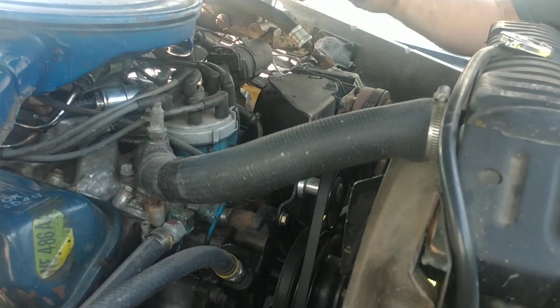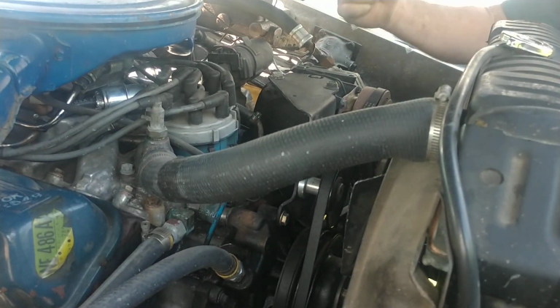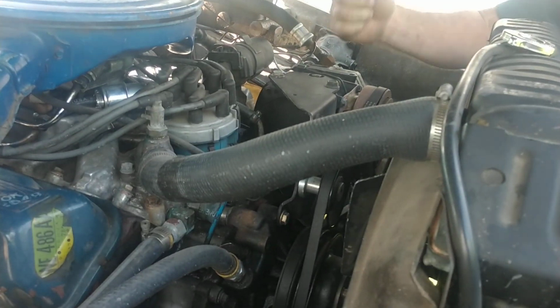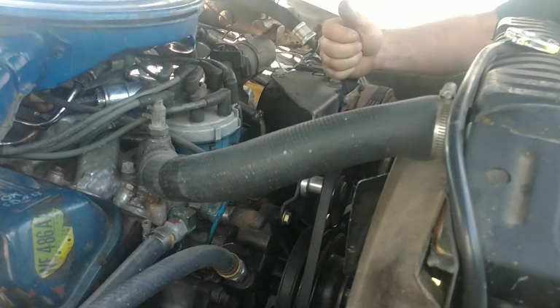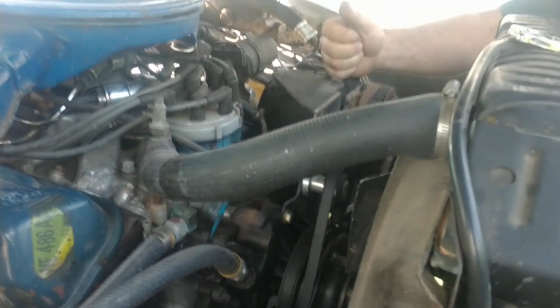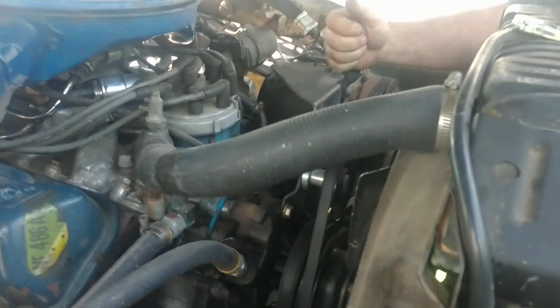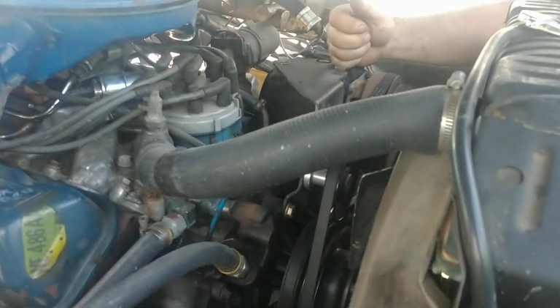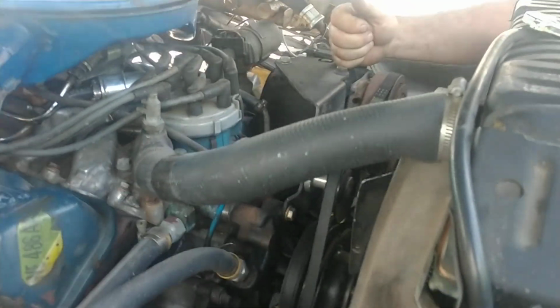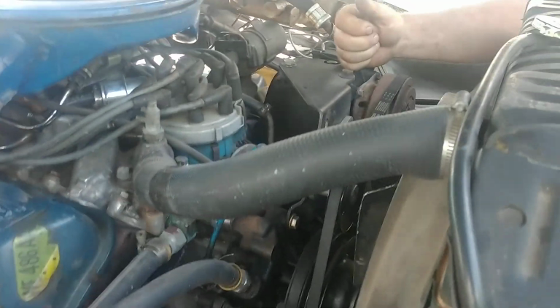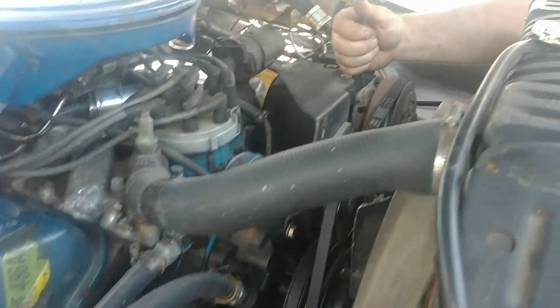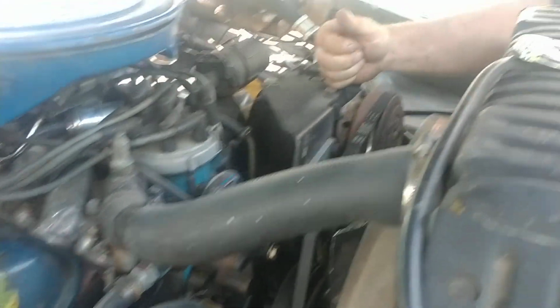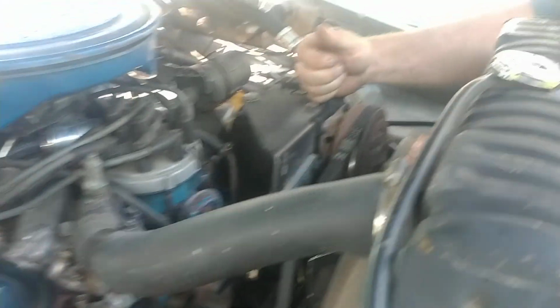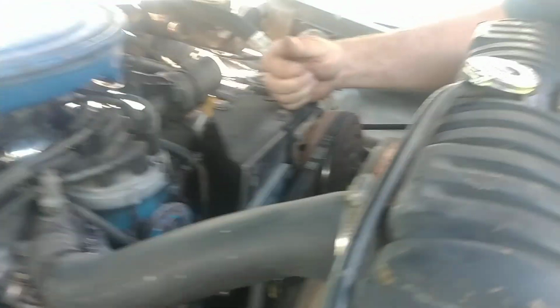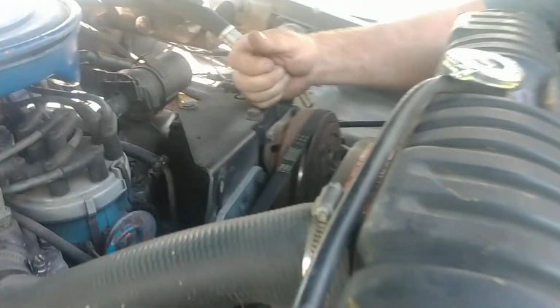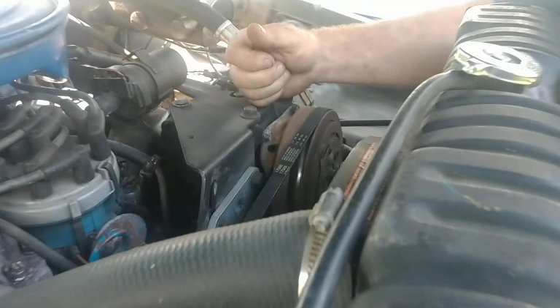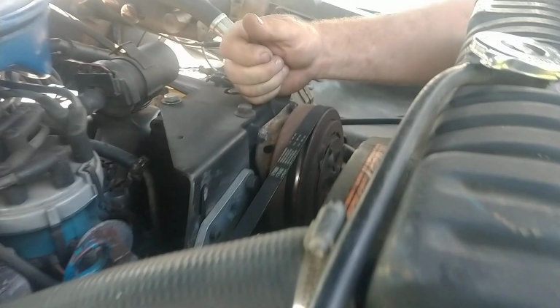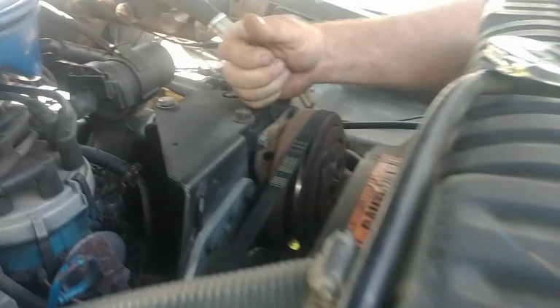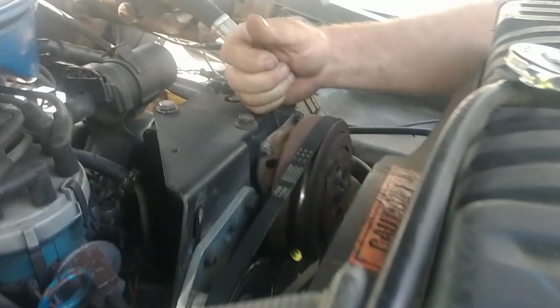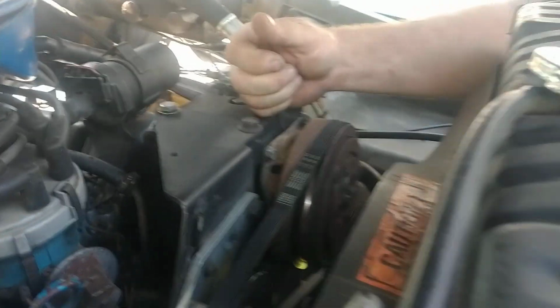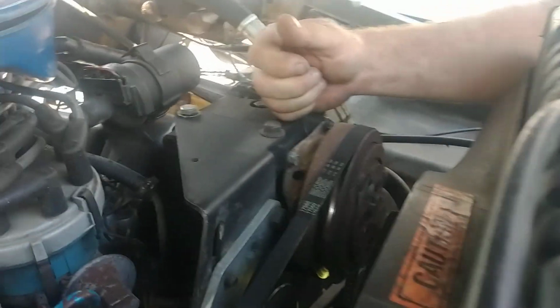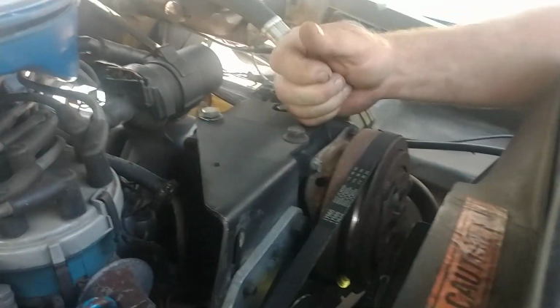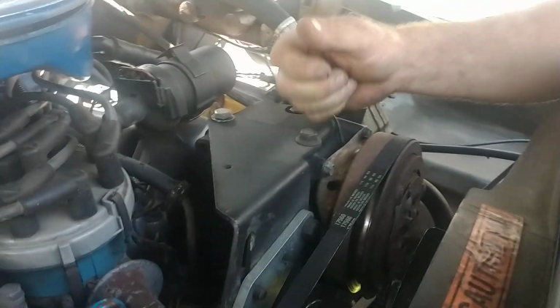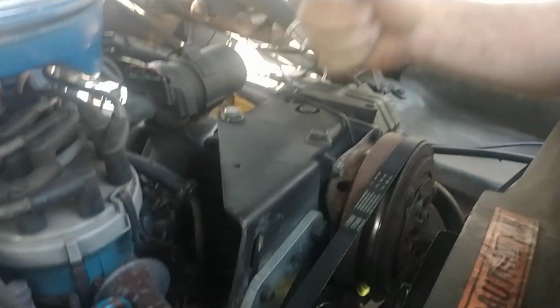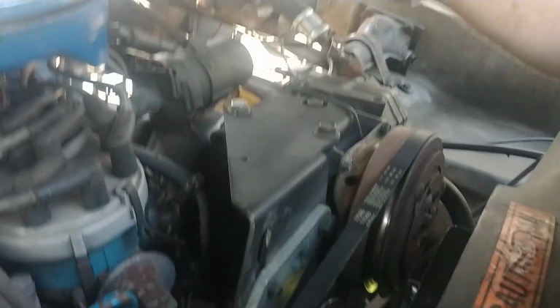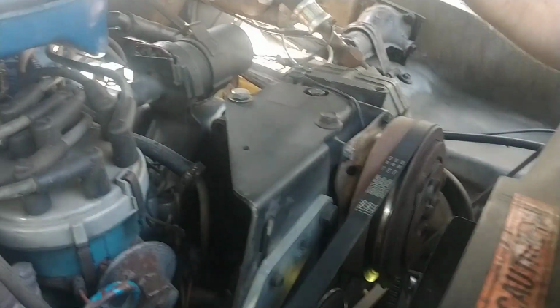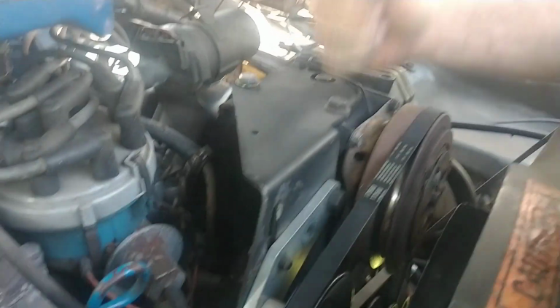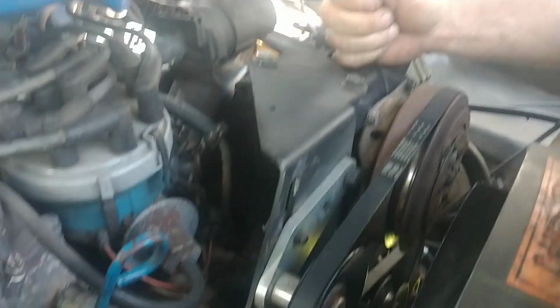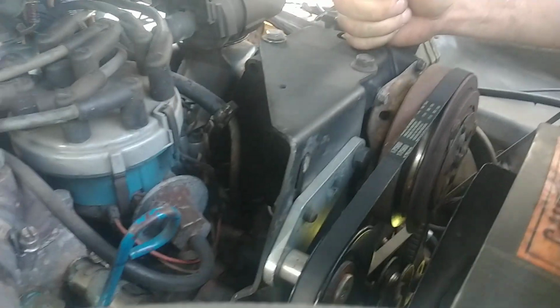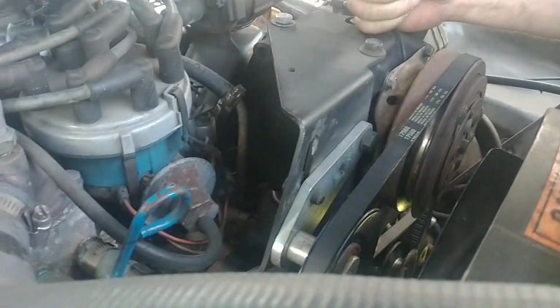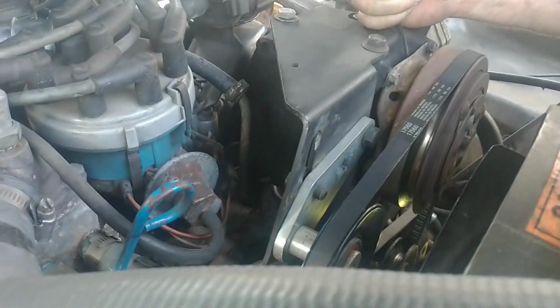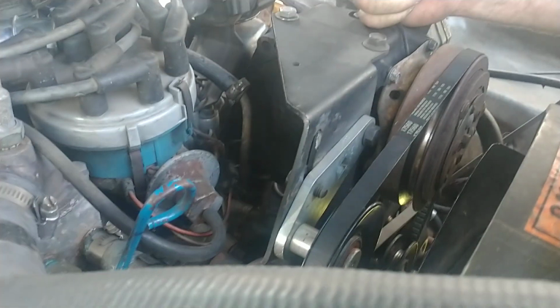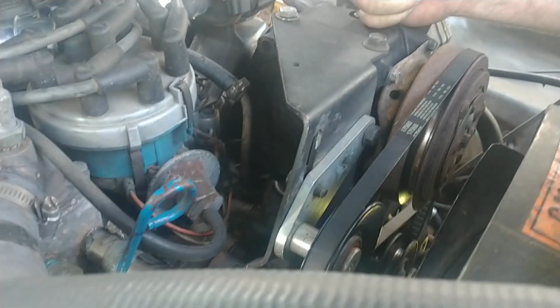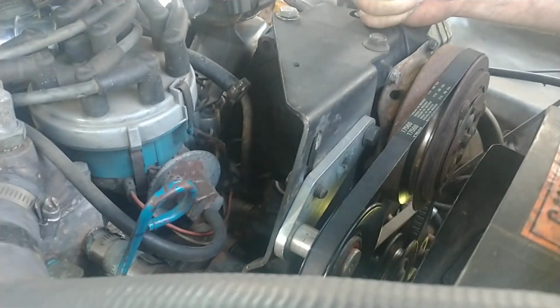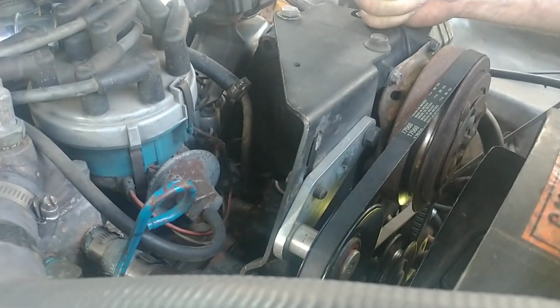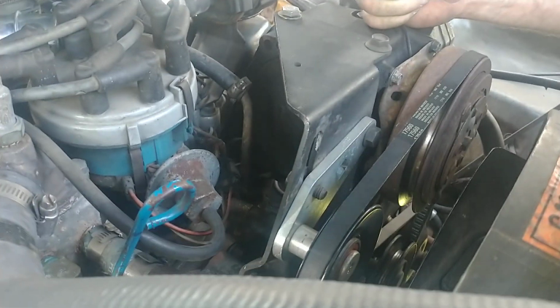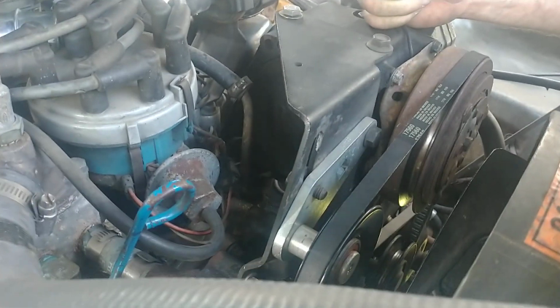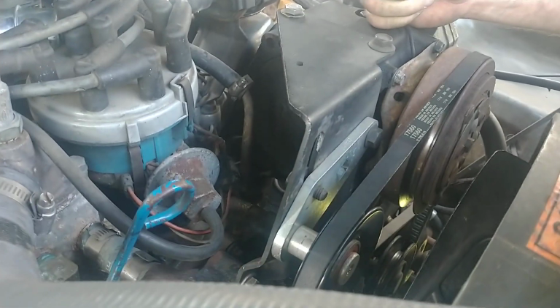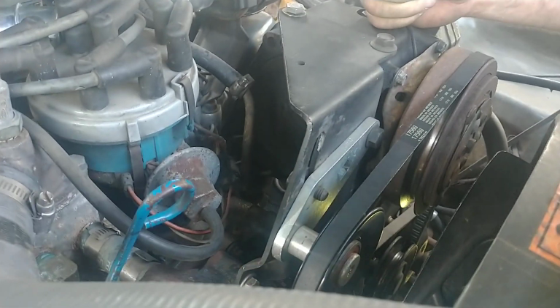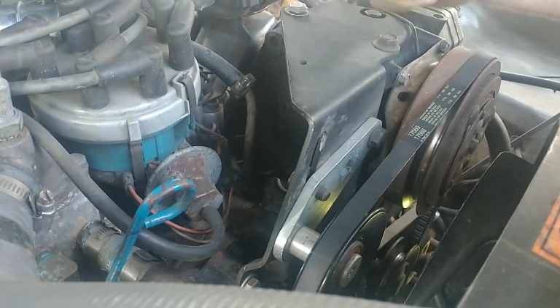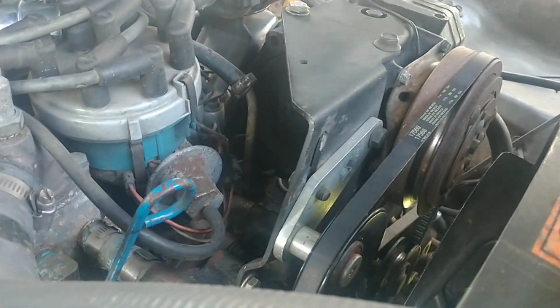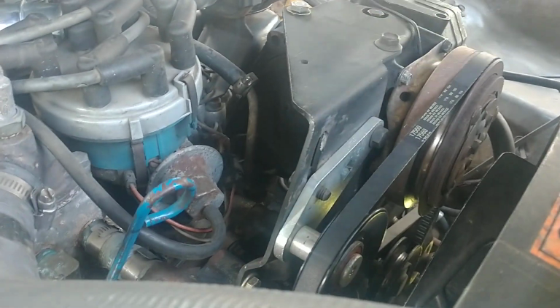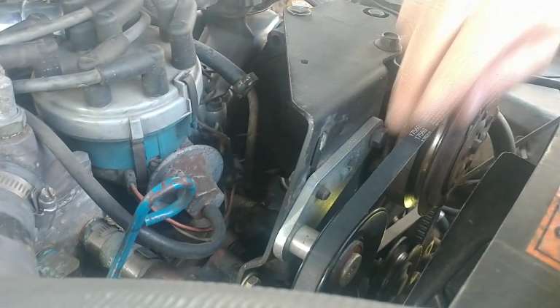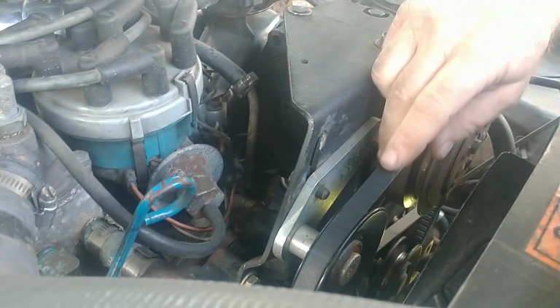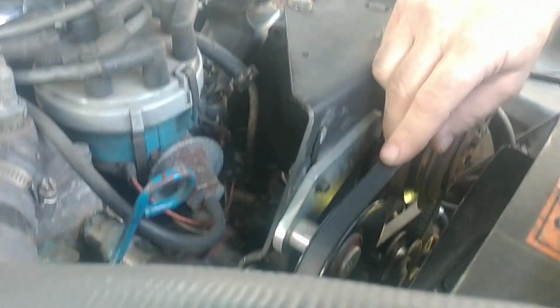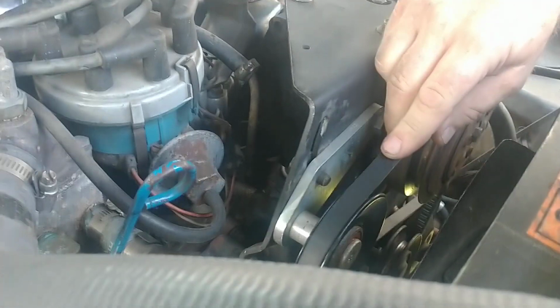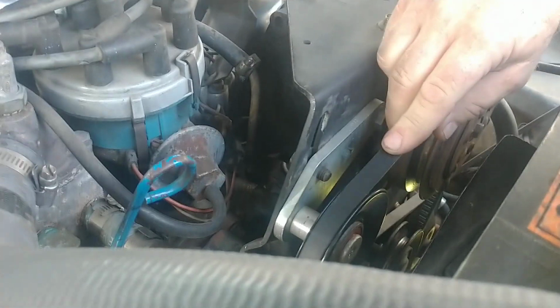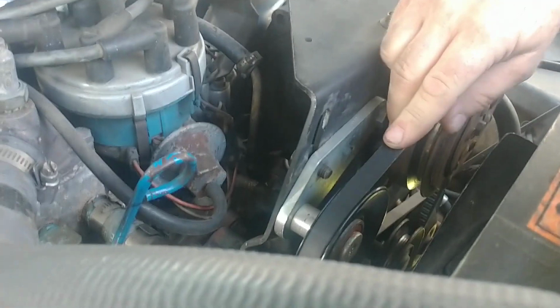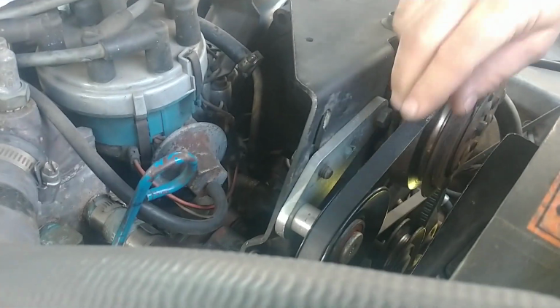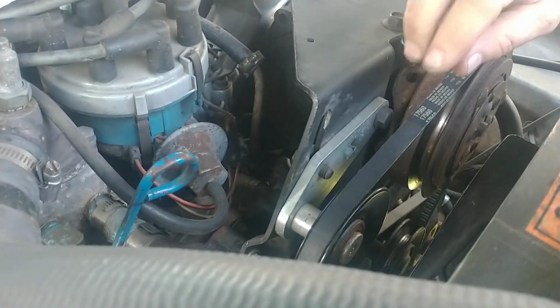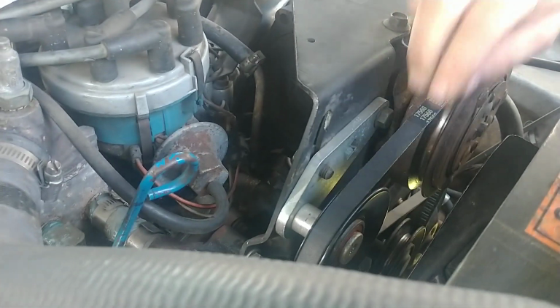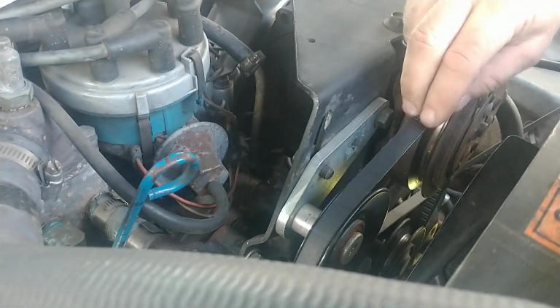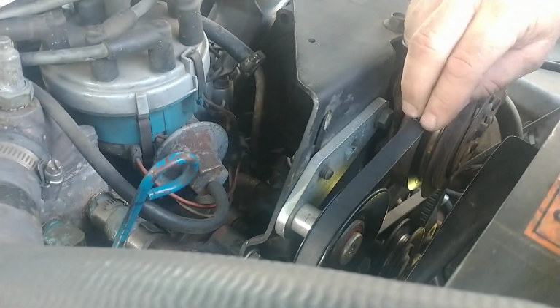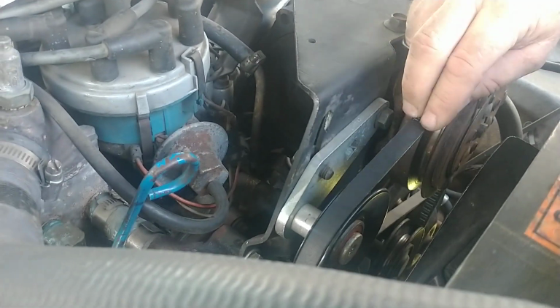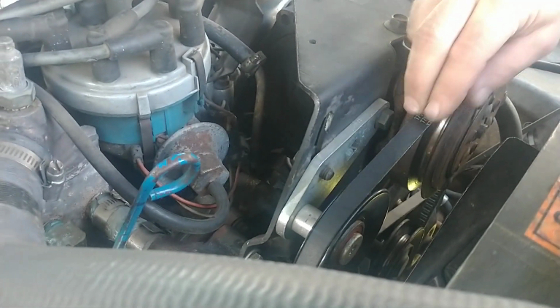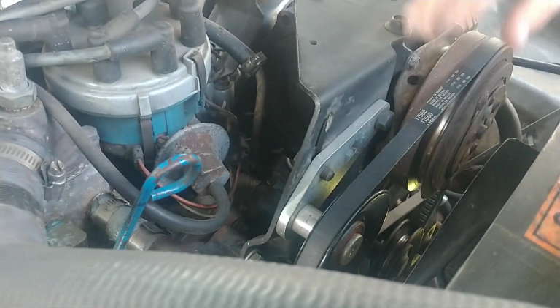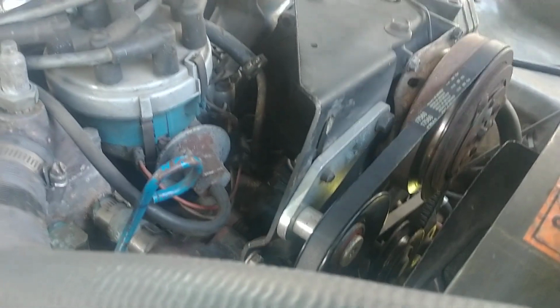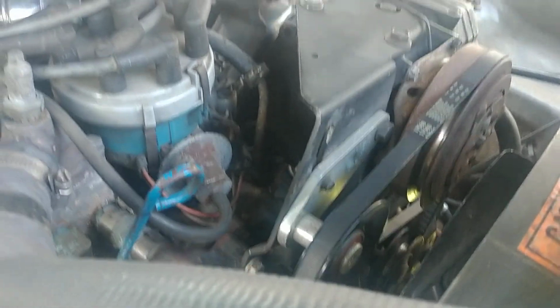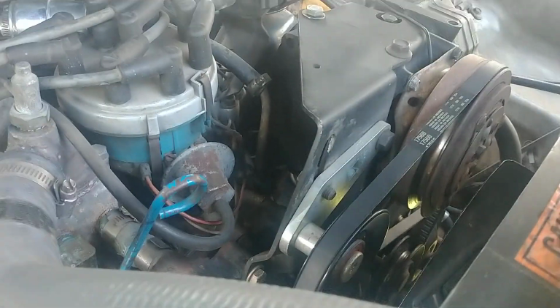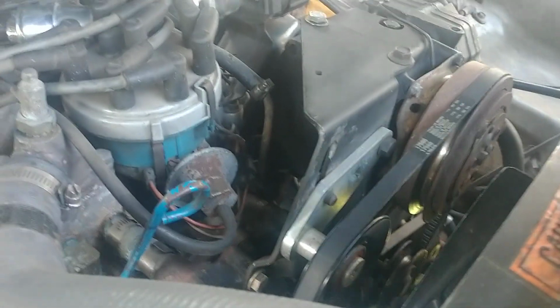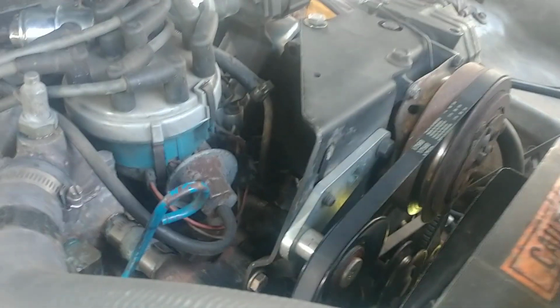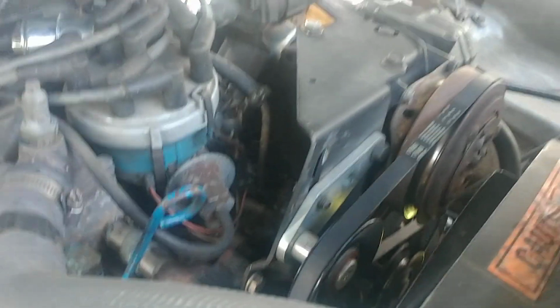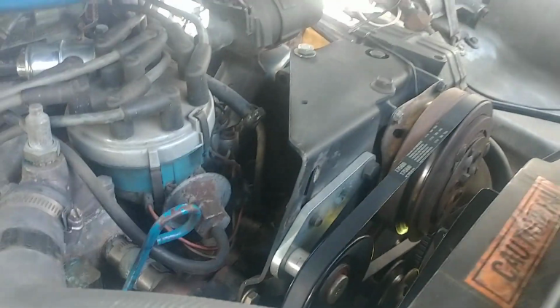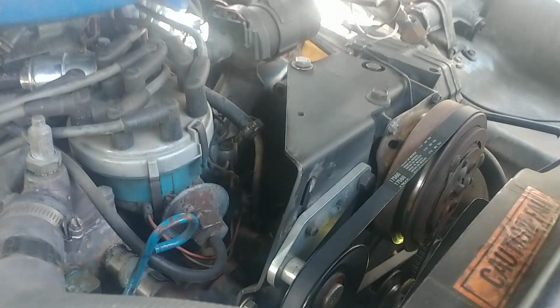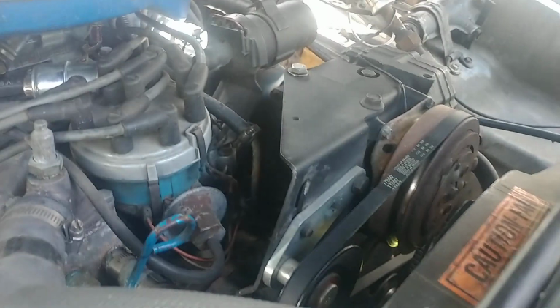This is R-12 air conditioning — it still has R-12 in it. We changed the pulley and the belt, and we're good to go.